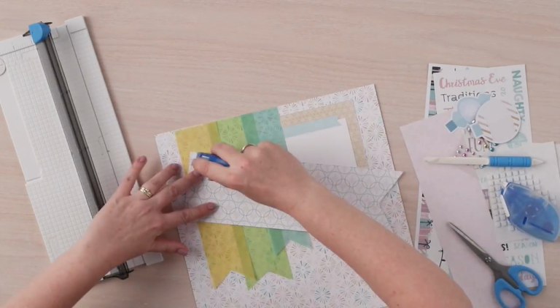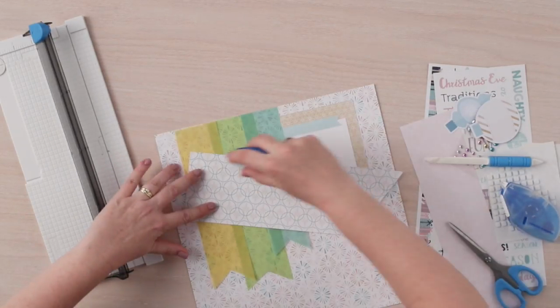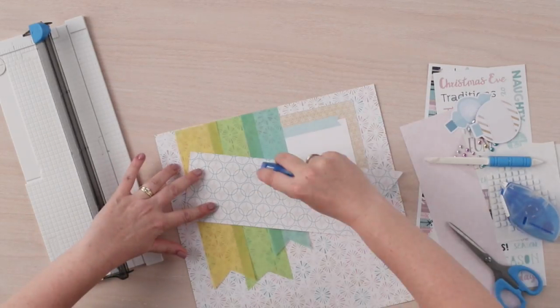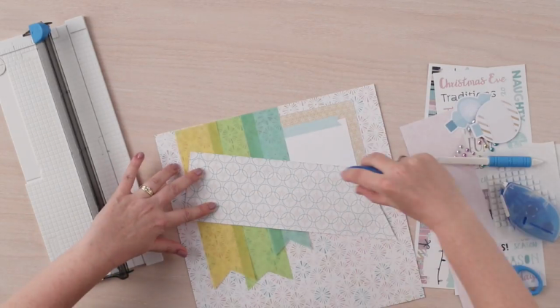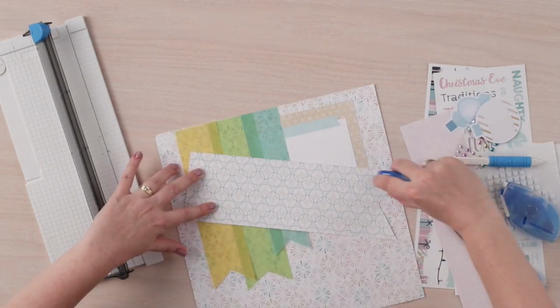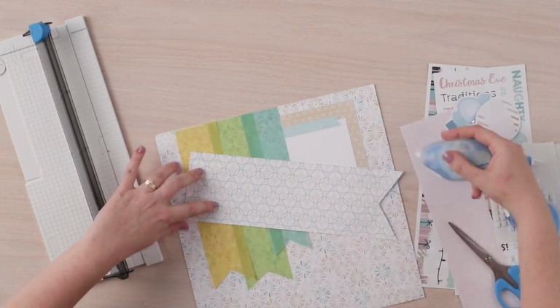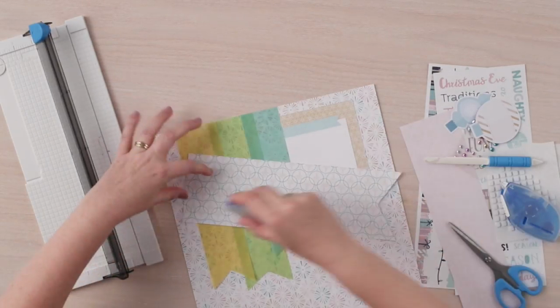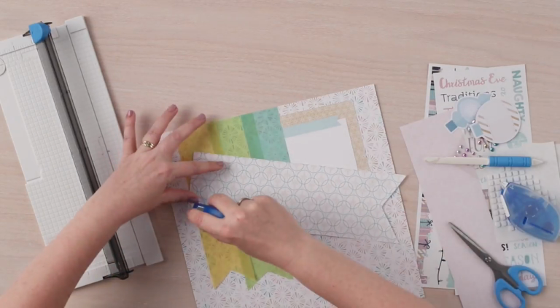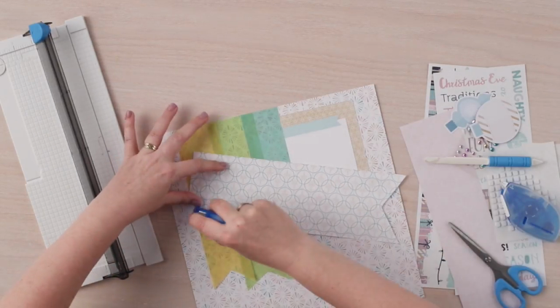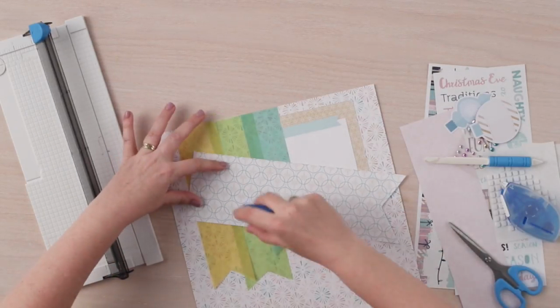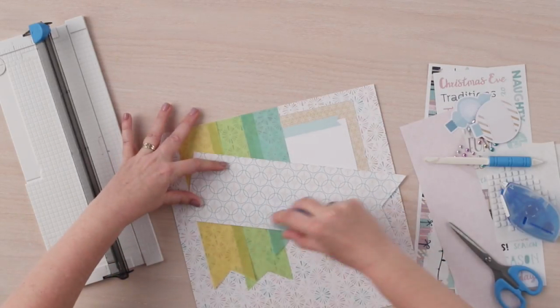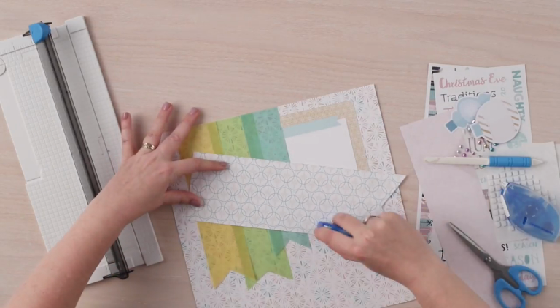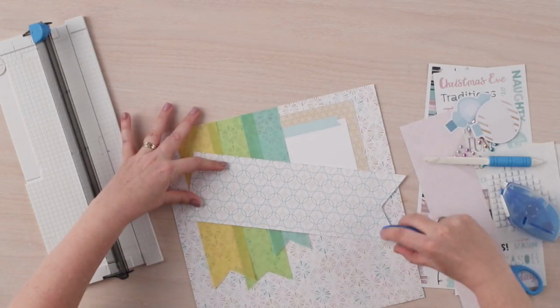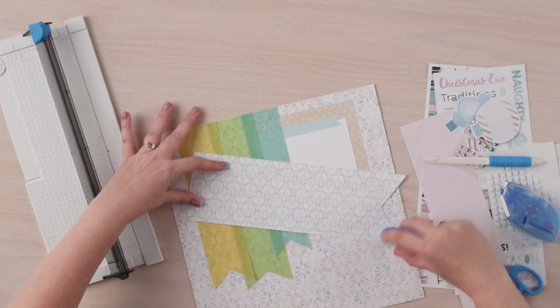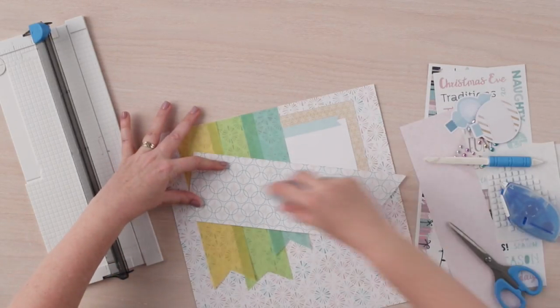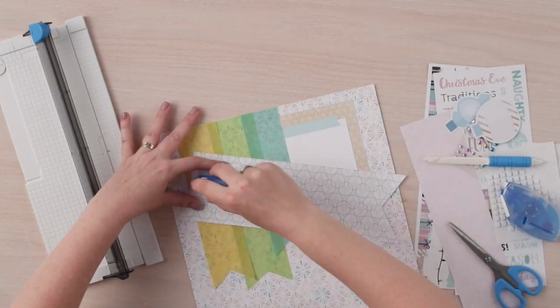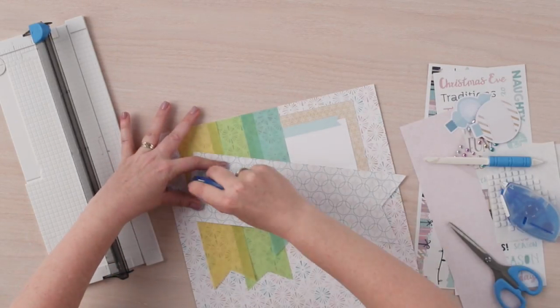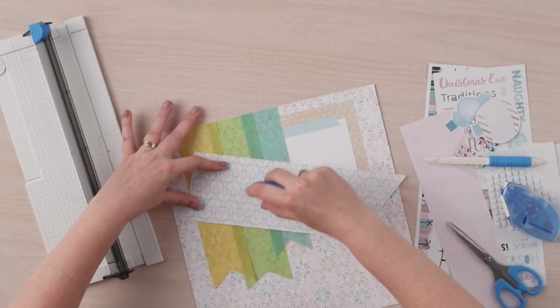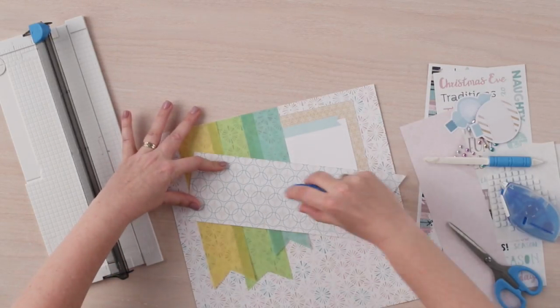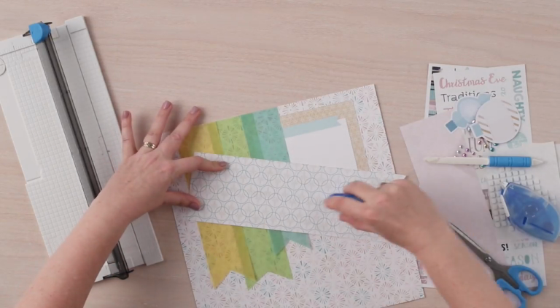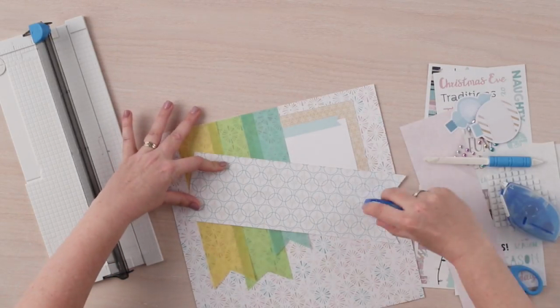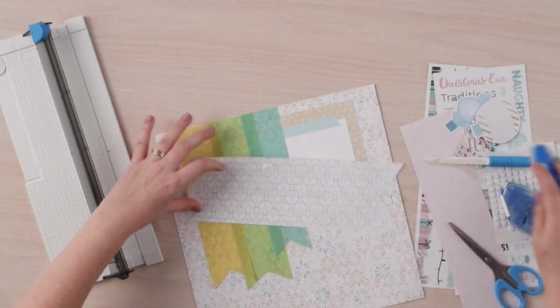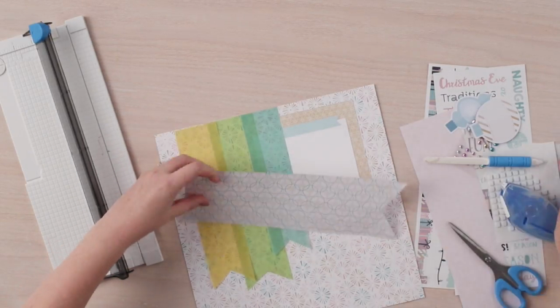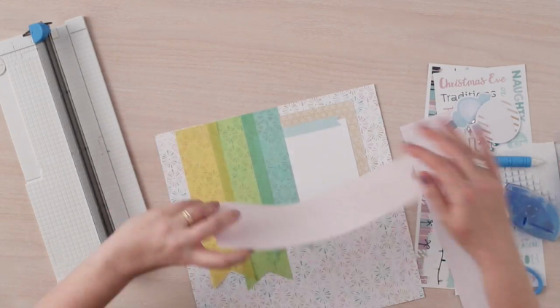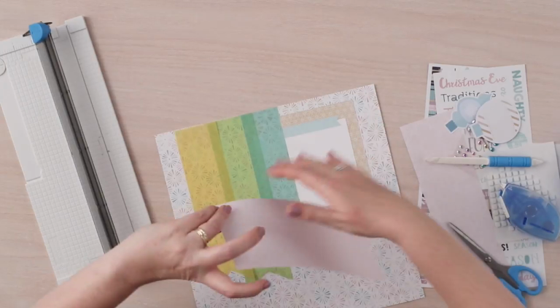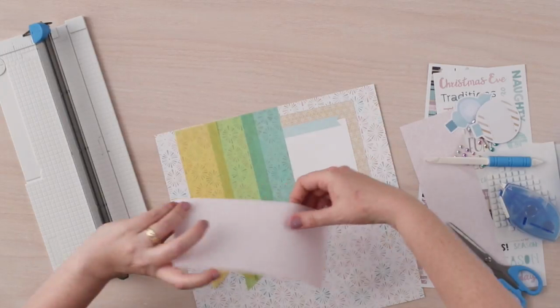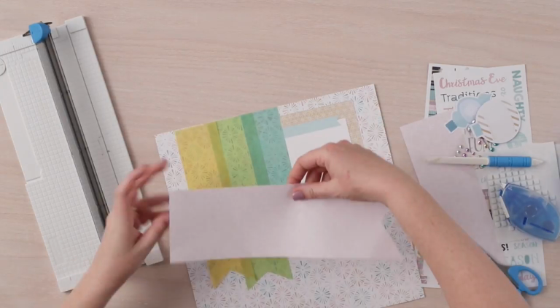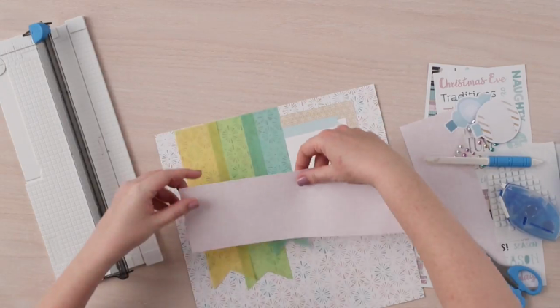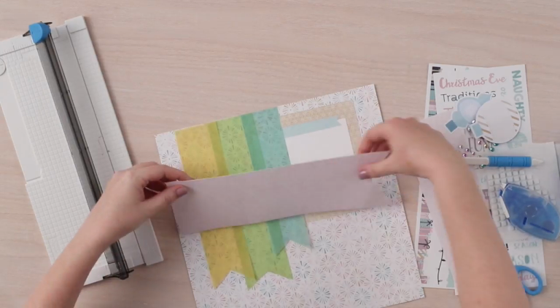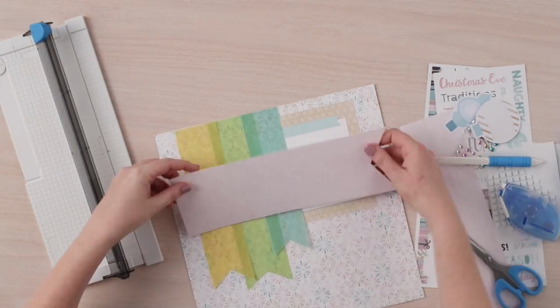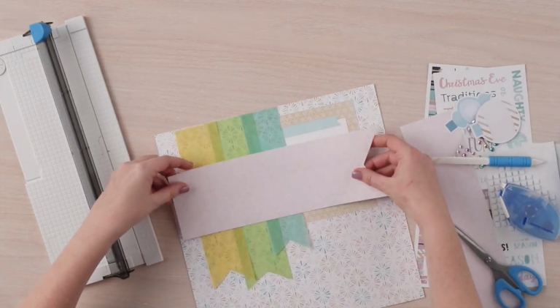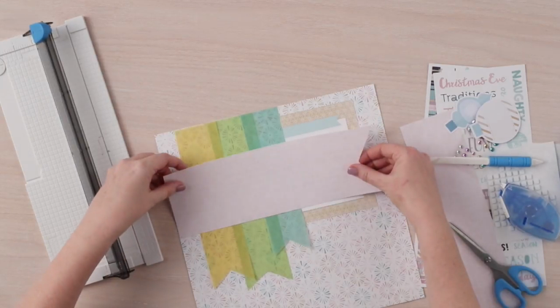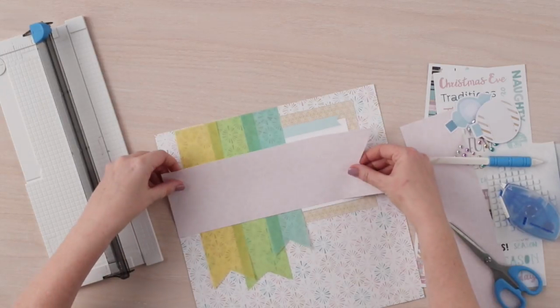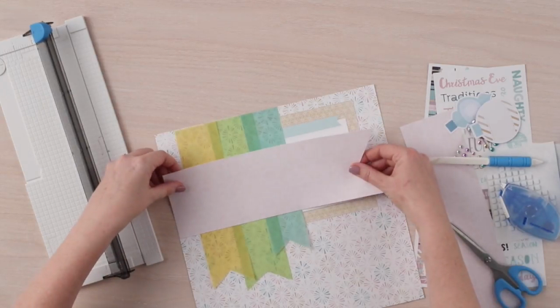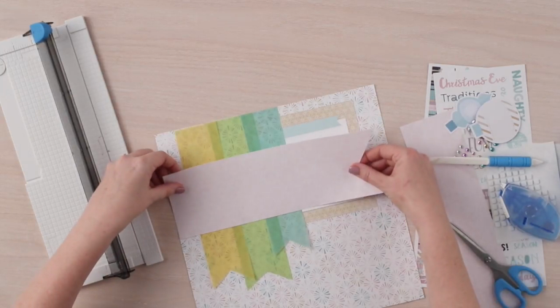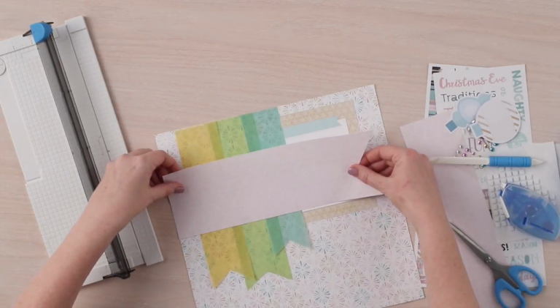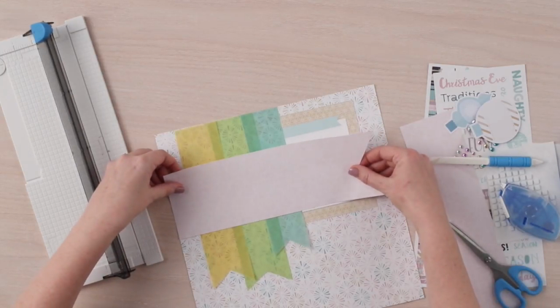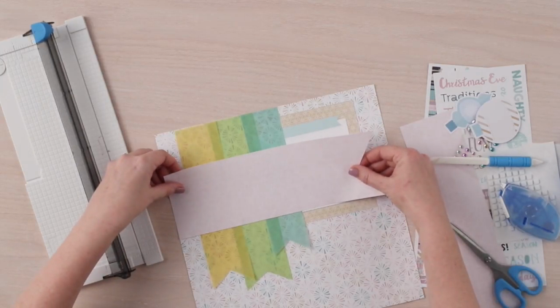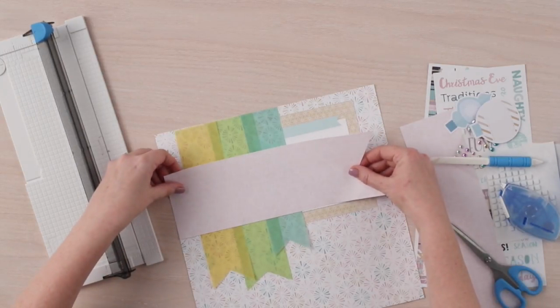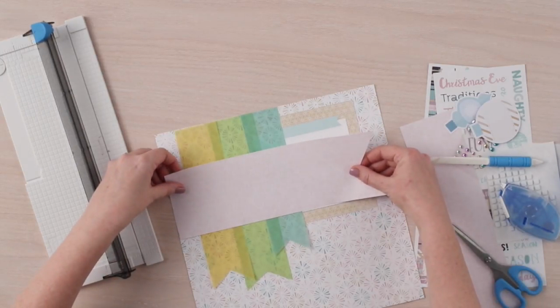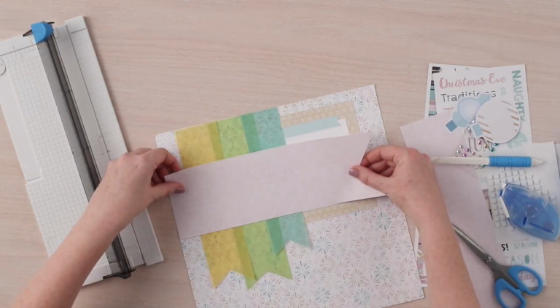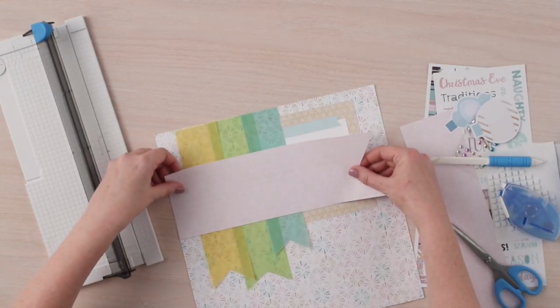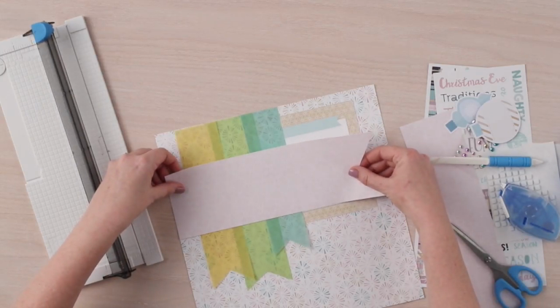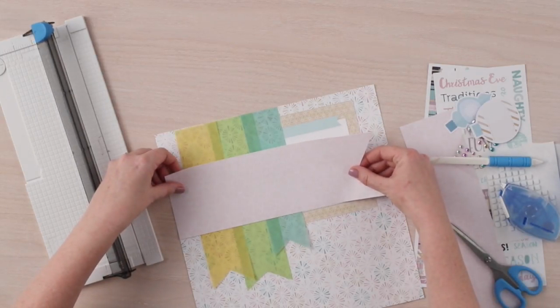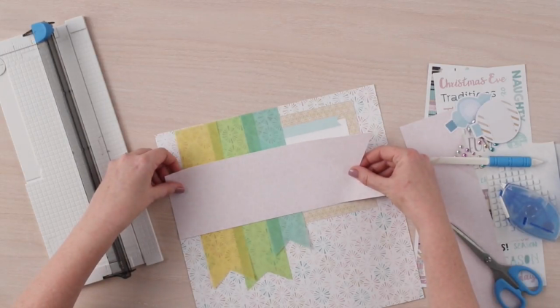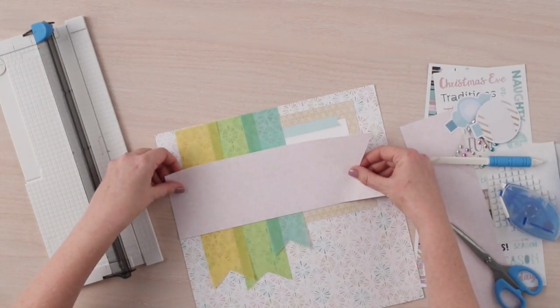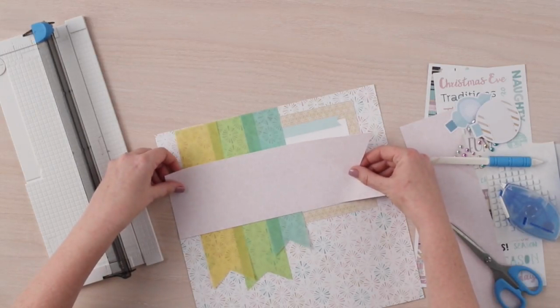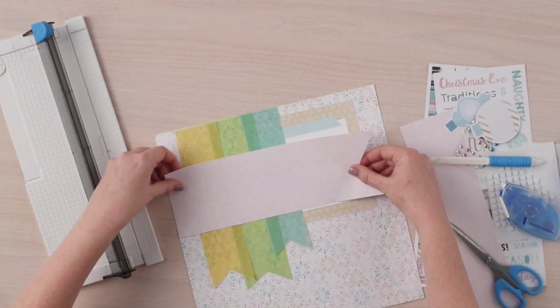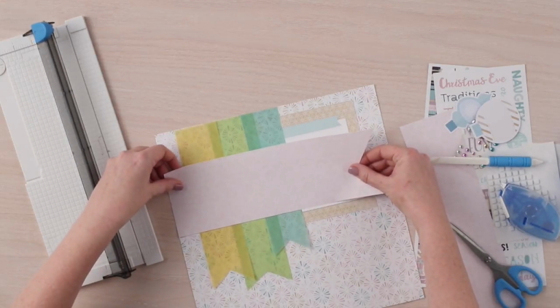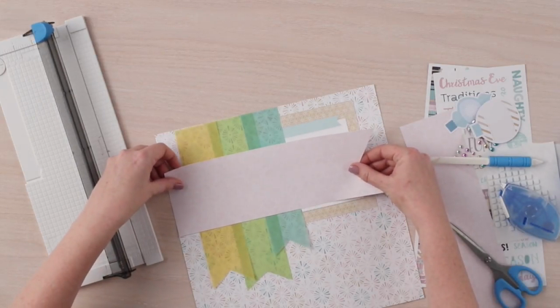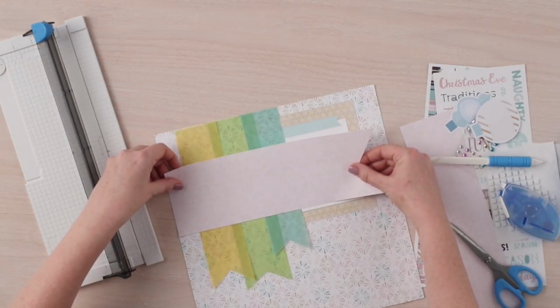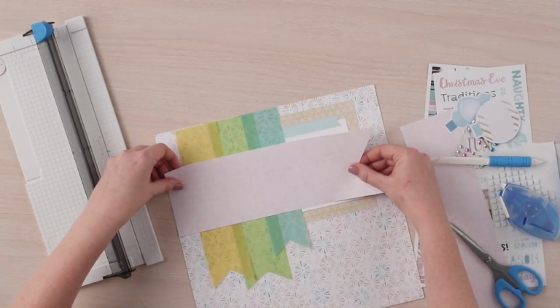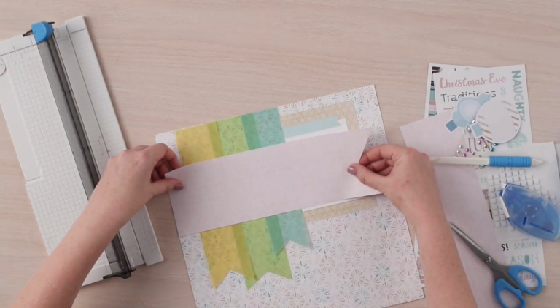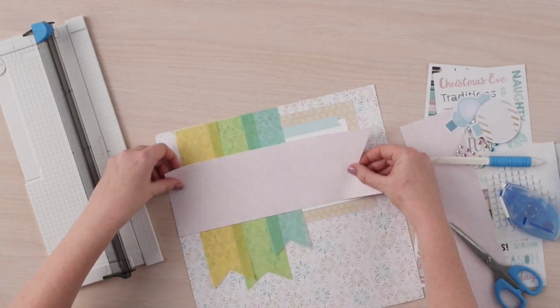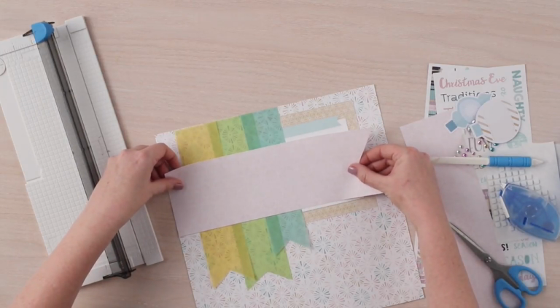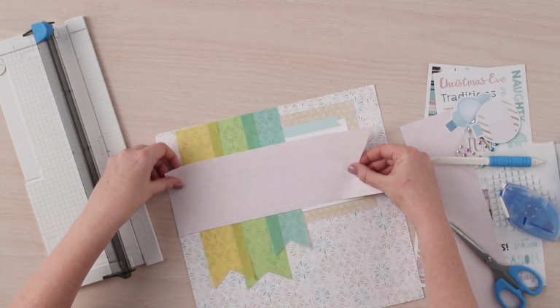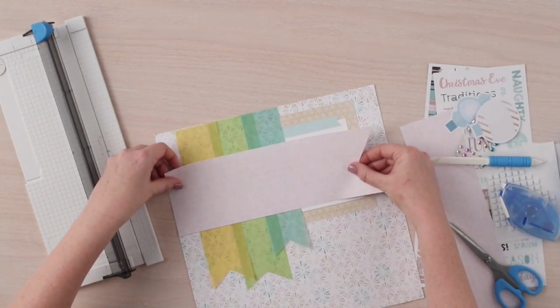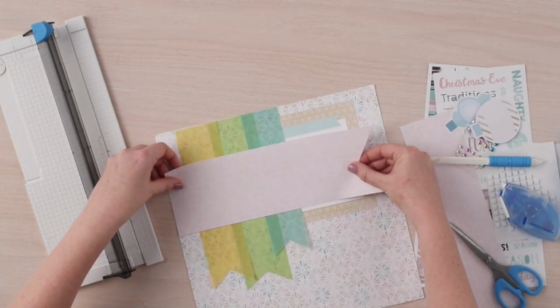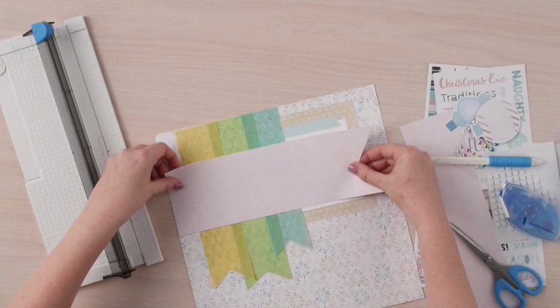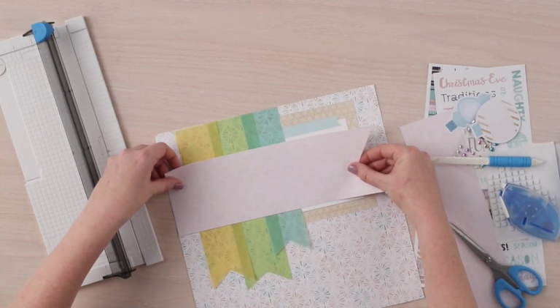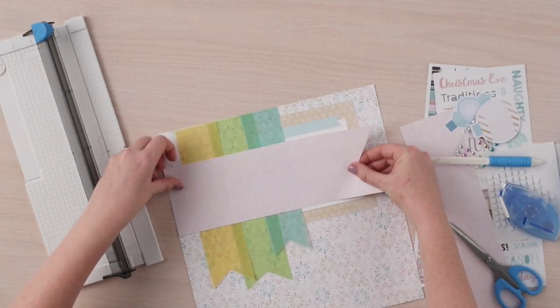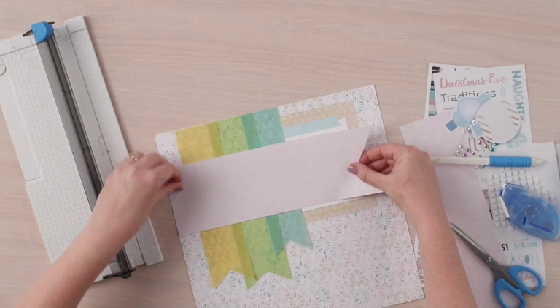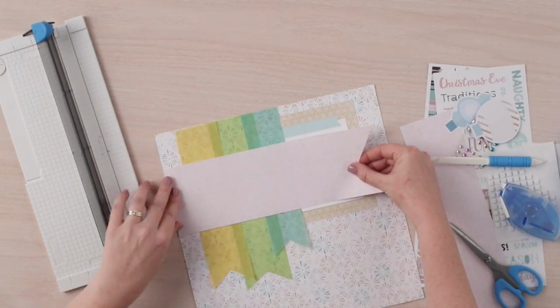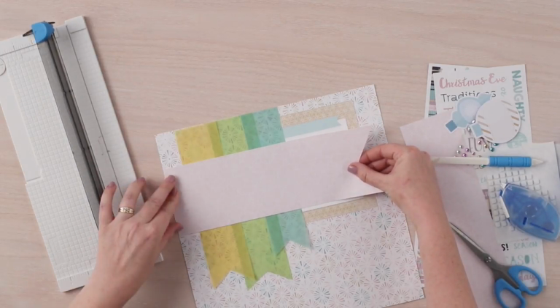Next, we are going to adhere the light pink patterned paper along the center of the previous banners.